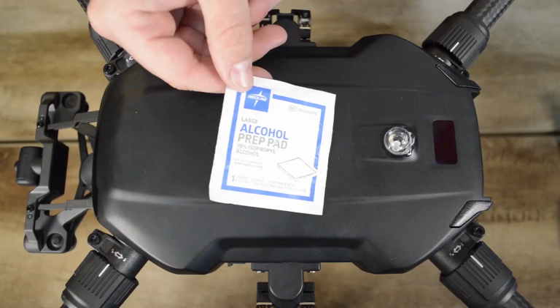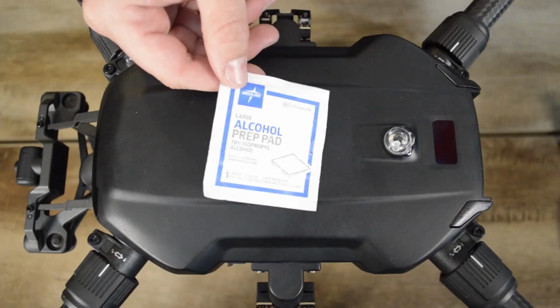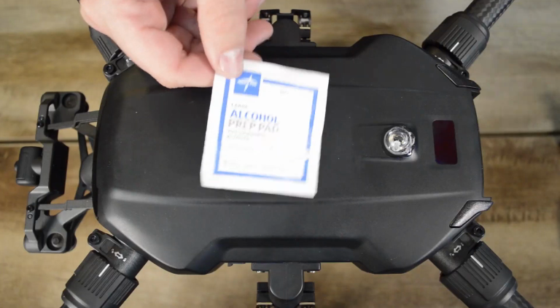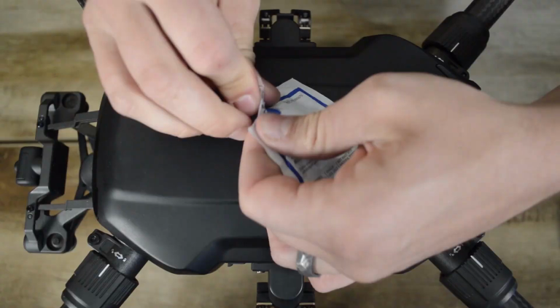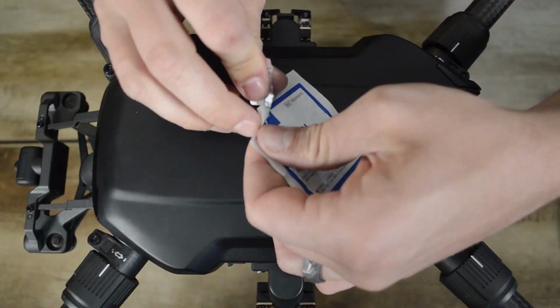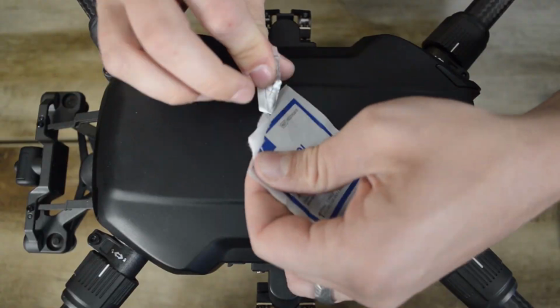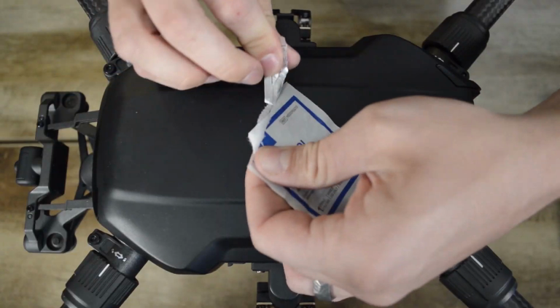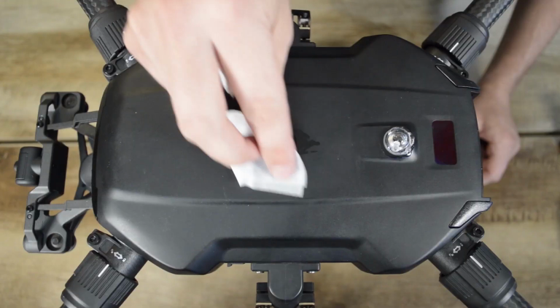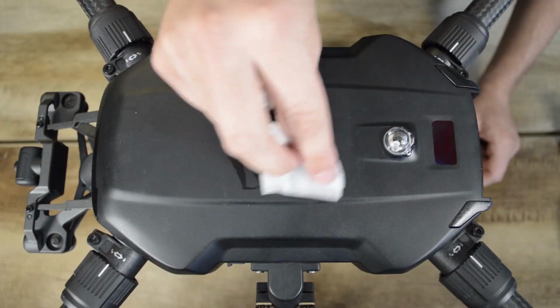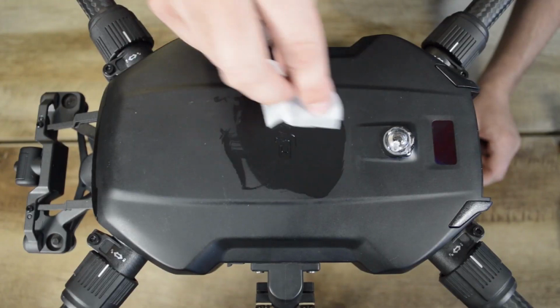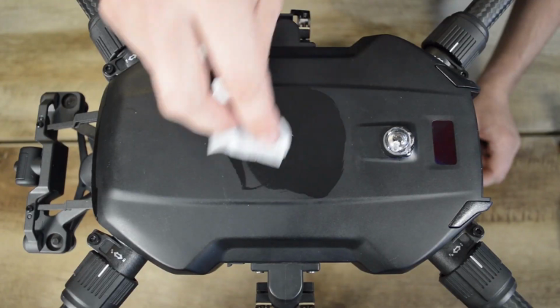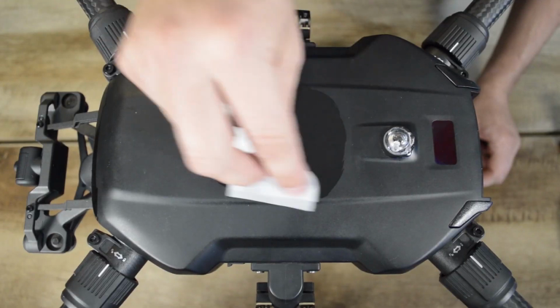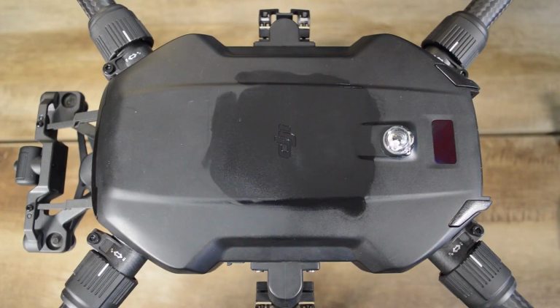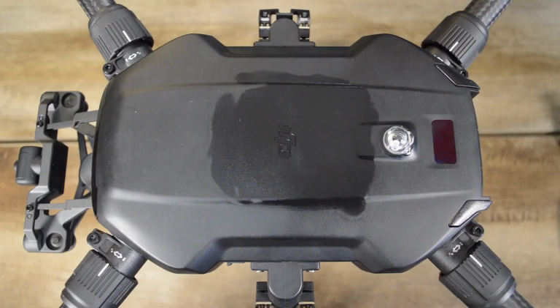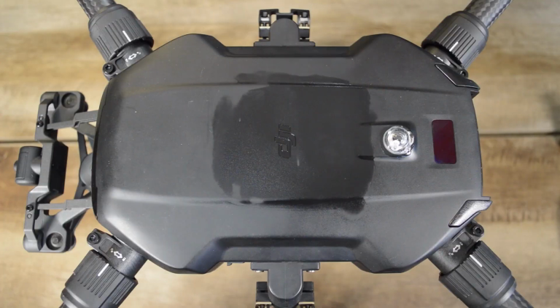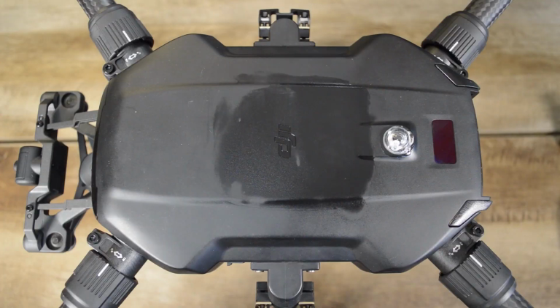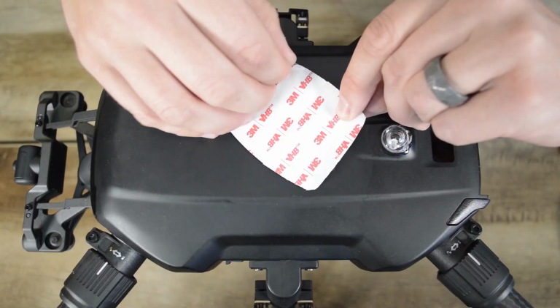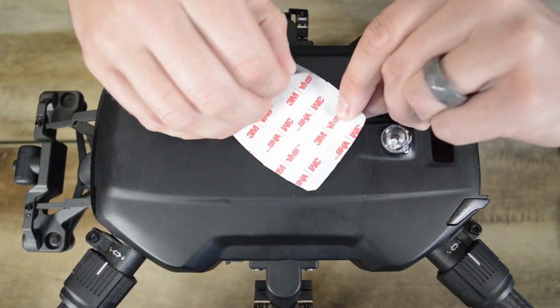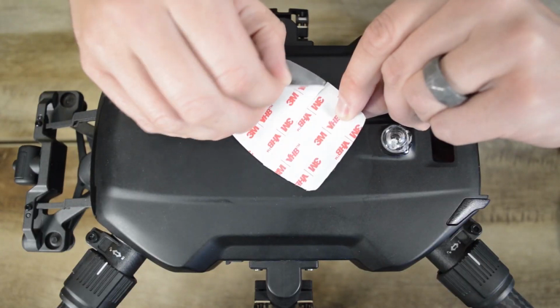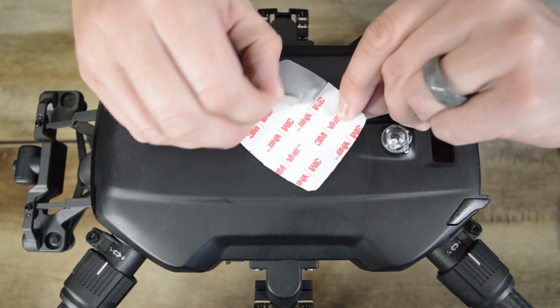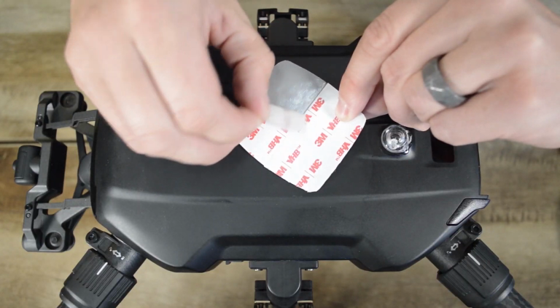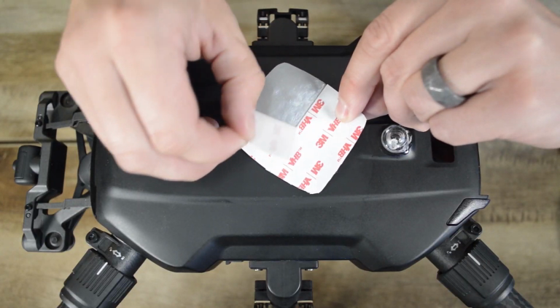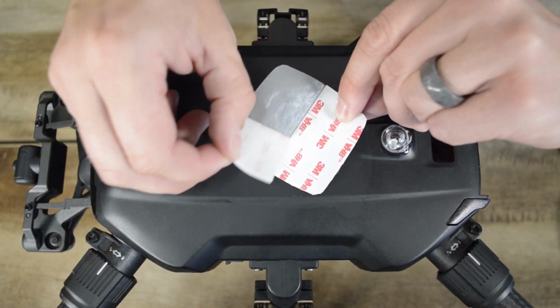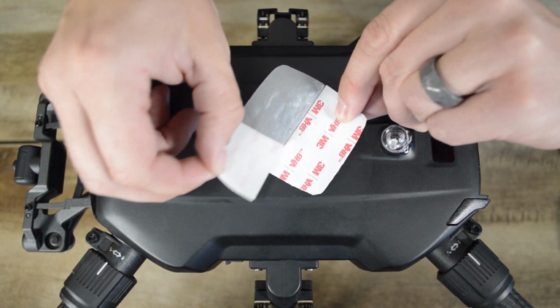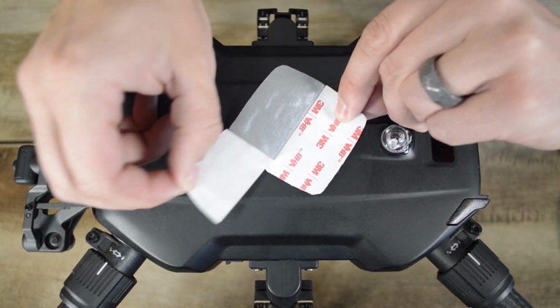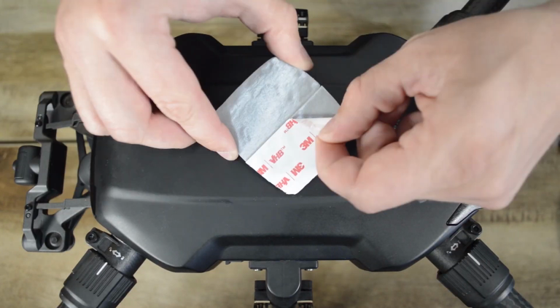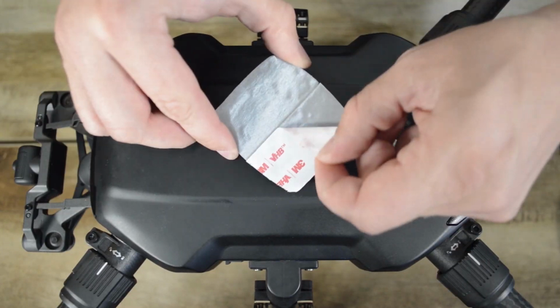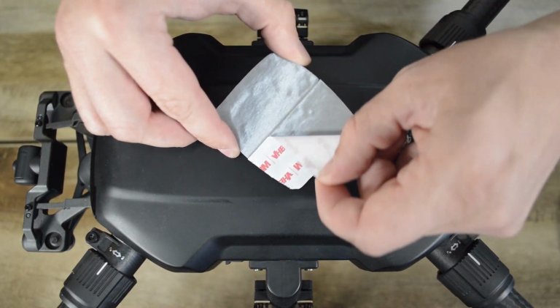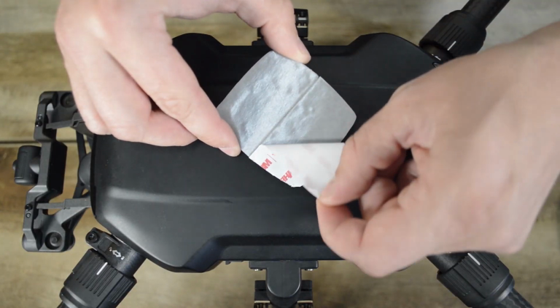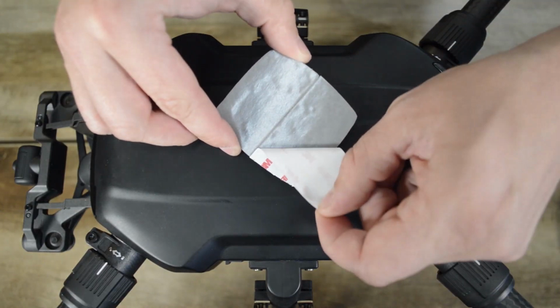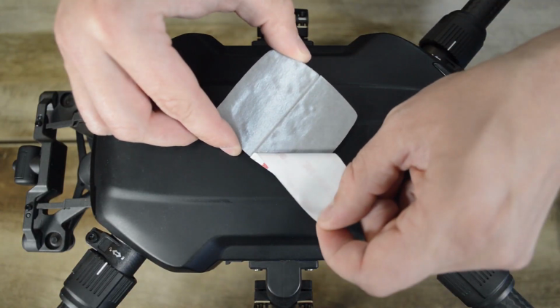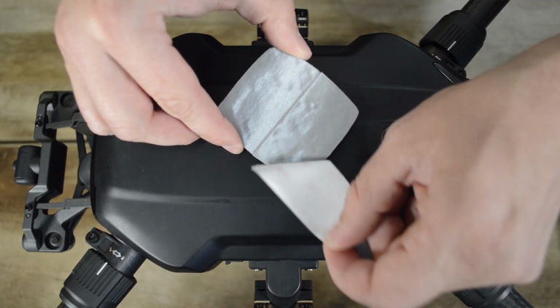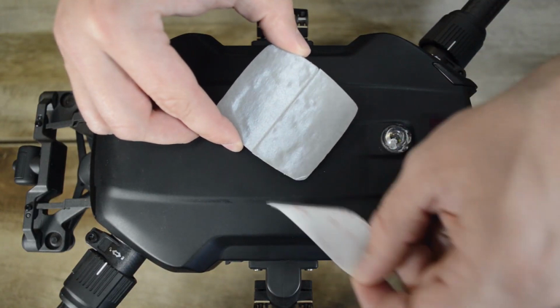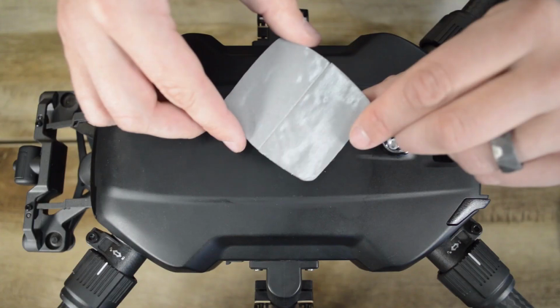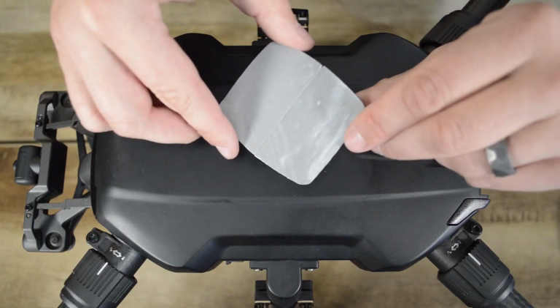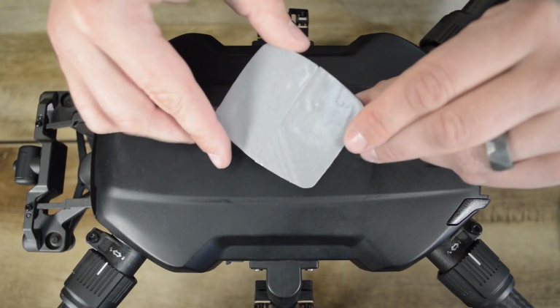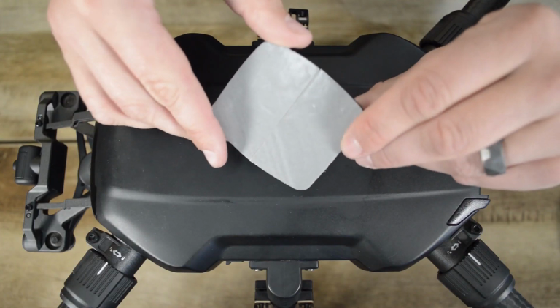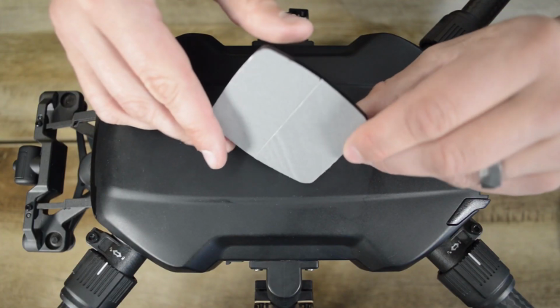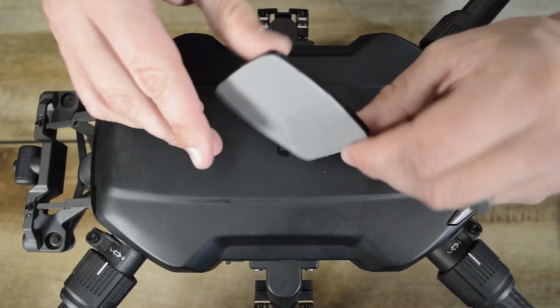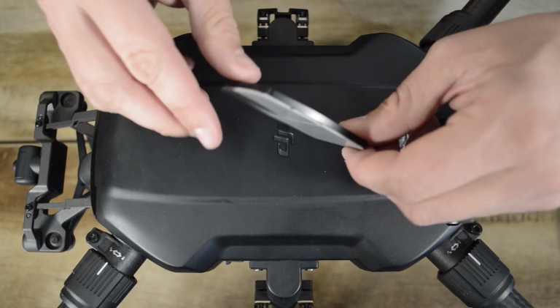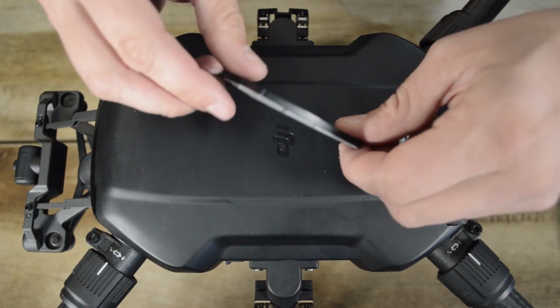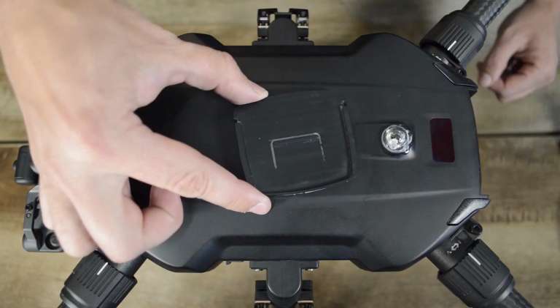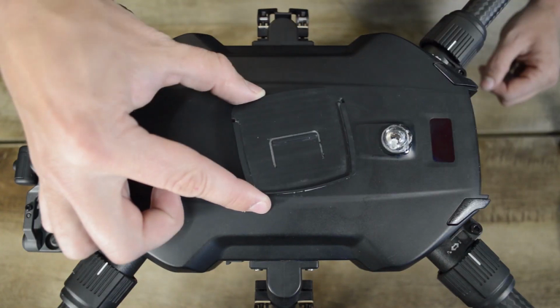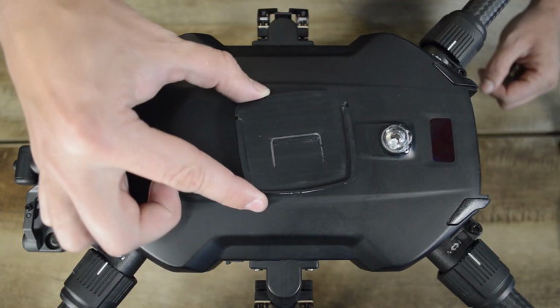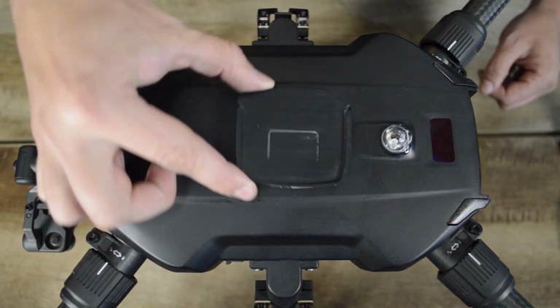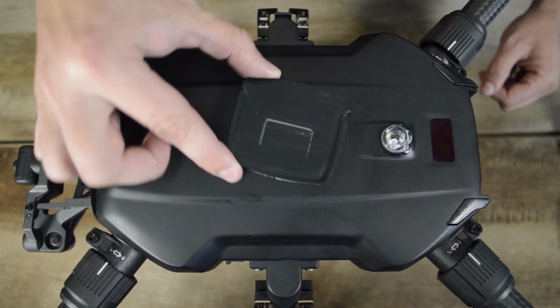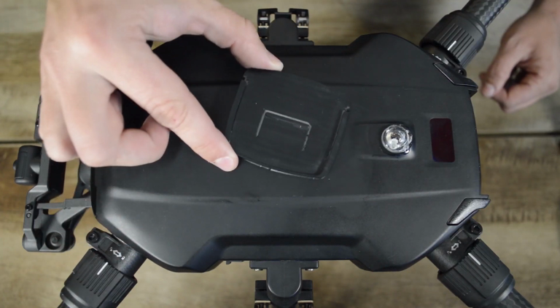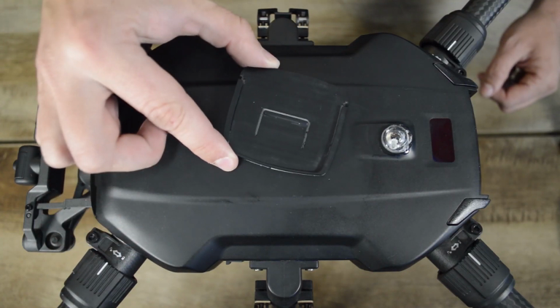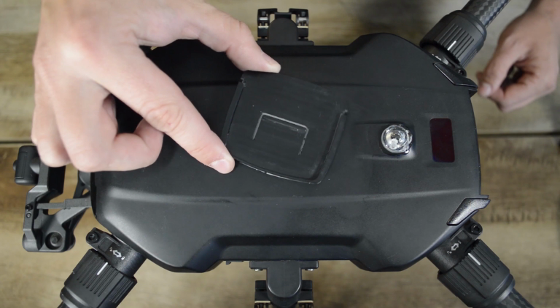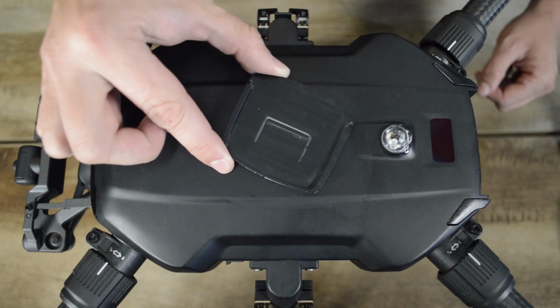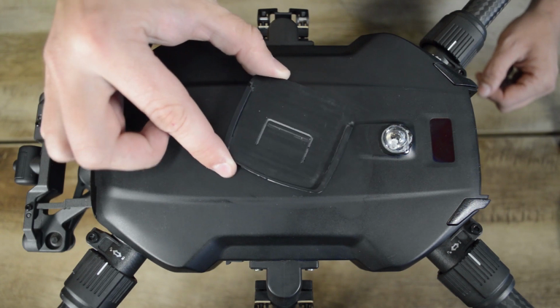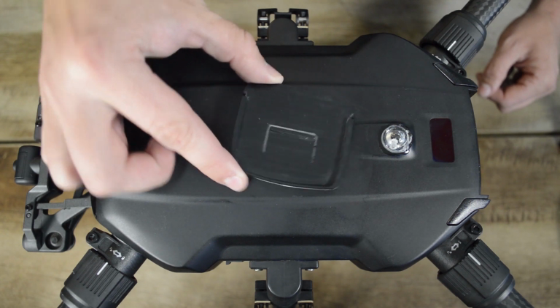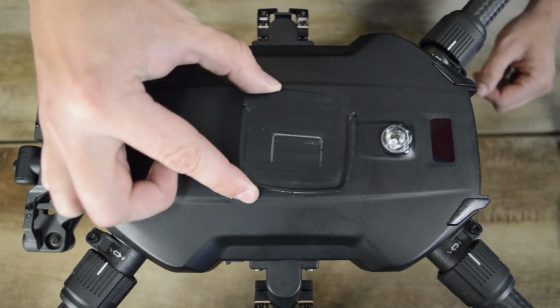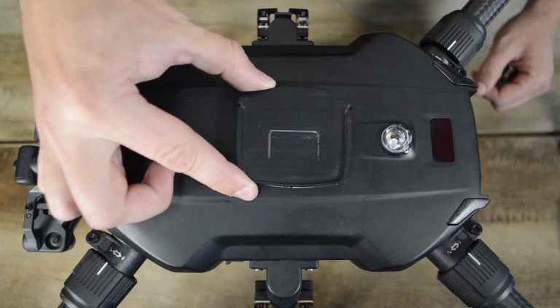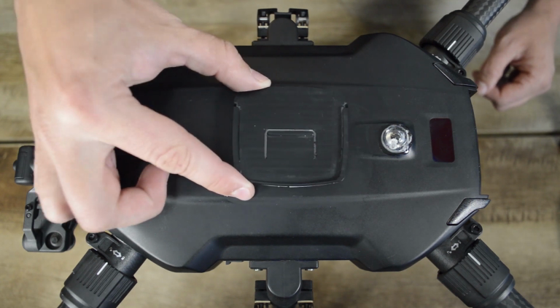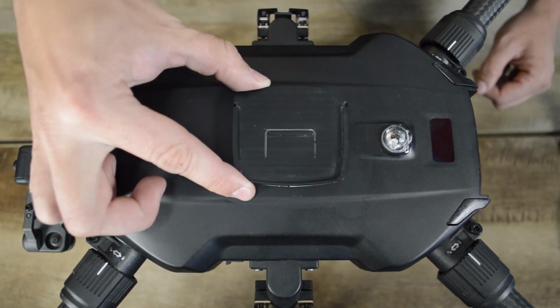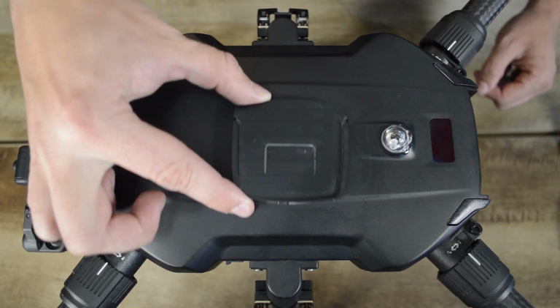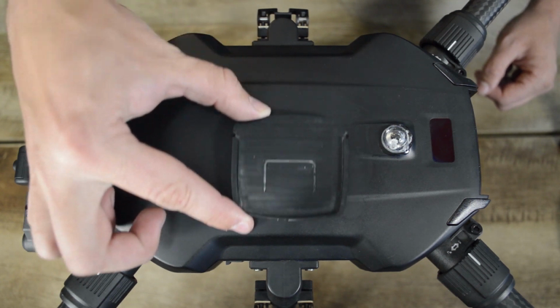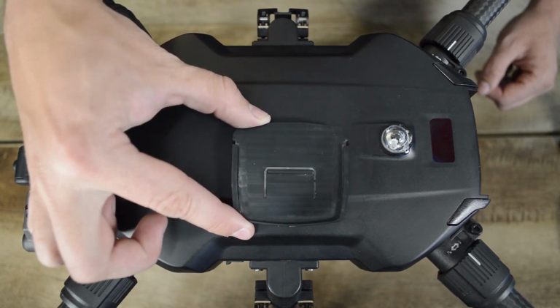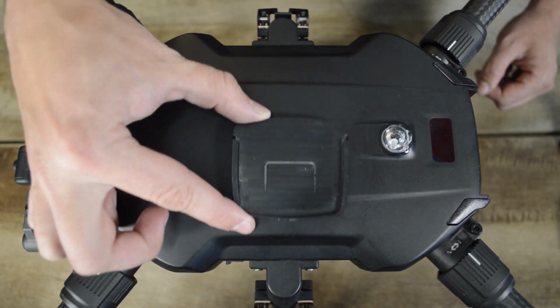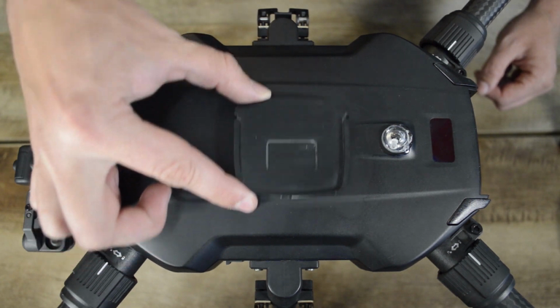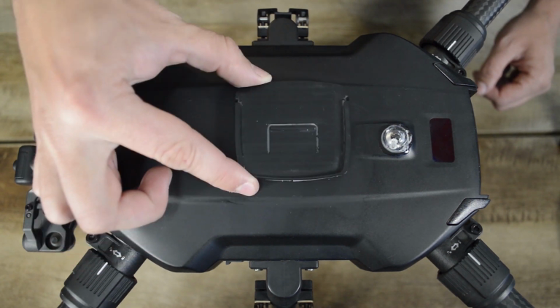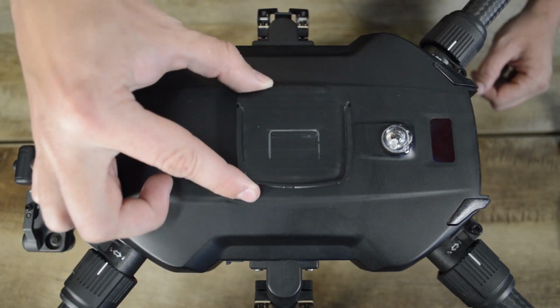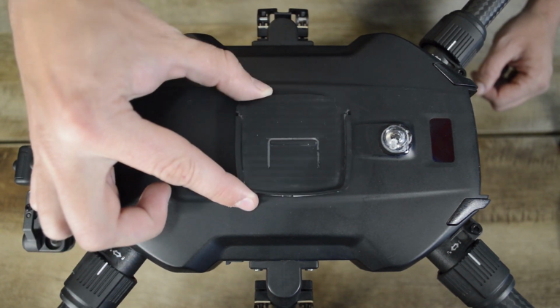For the M200 series drones, simply remove the paper backing from the adhesive and place to align as shown.